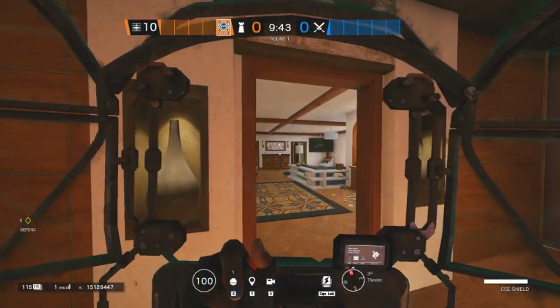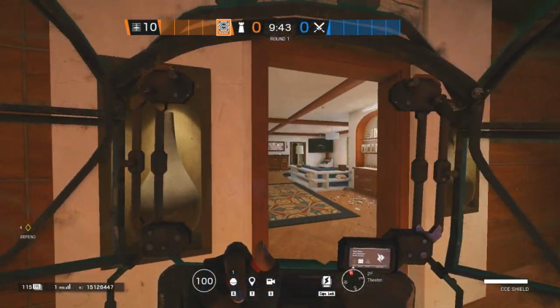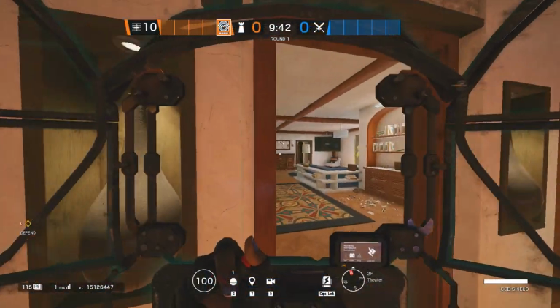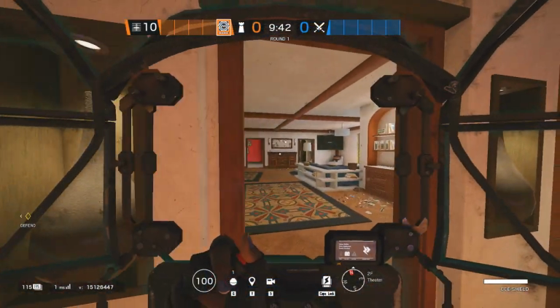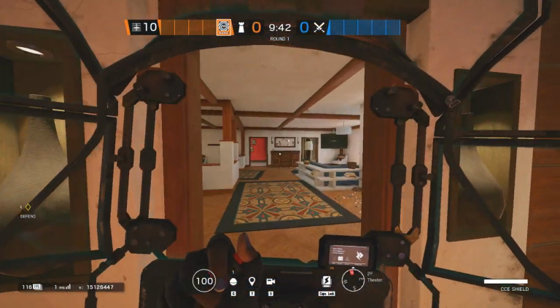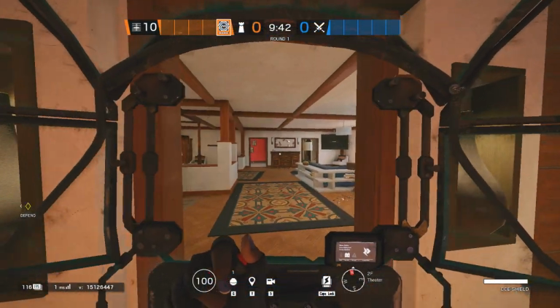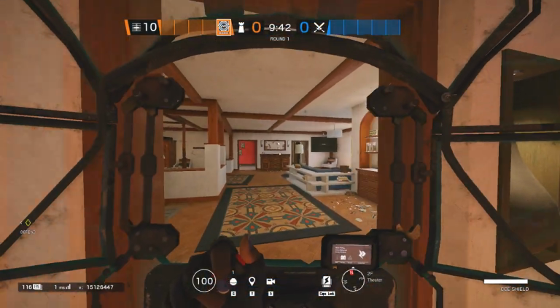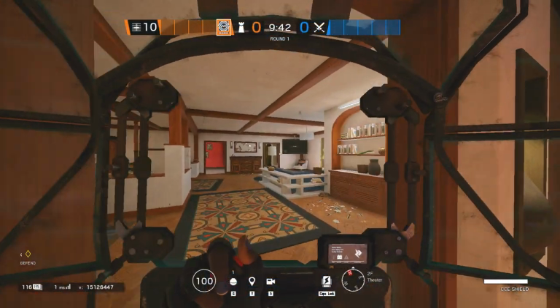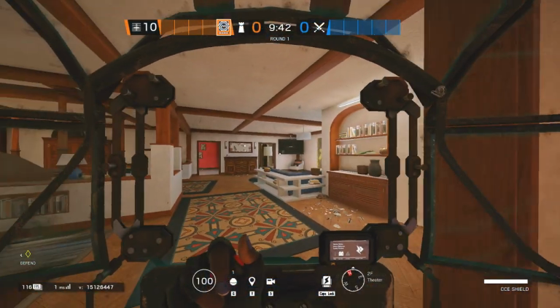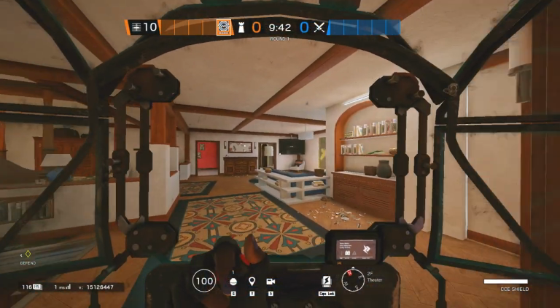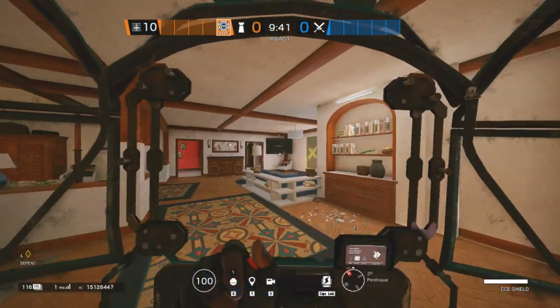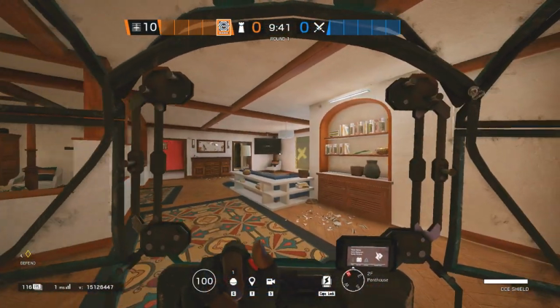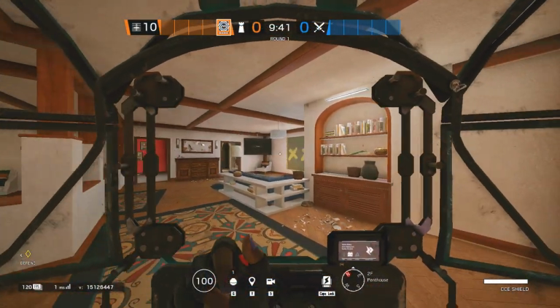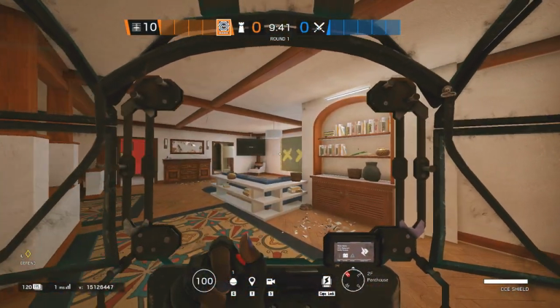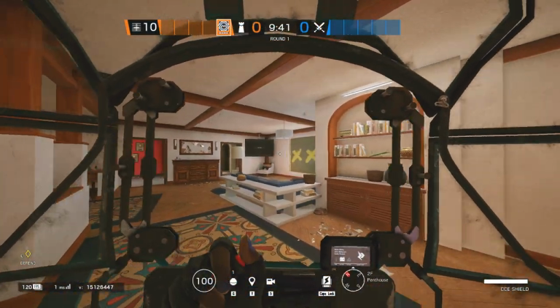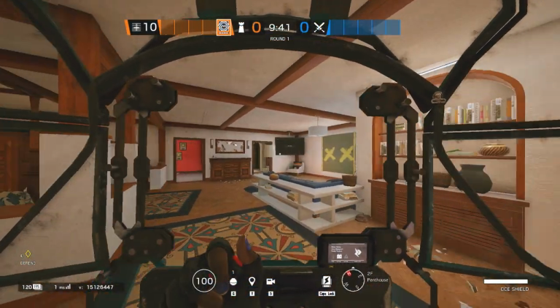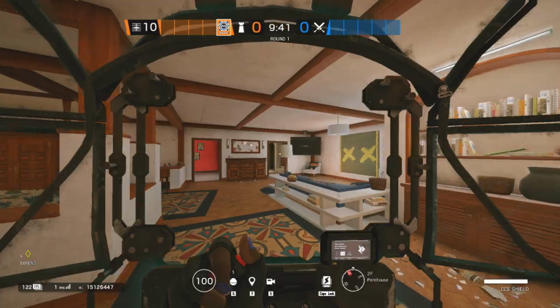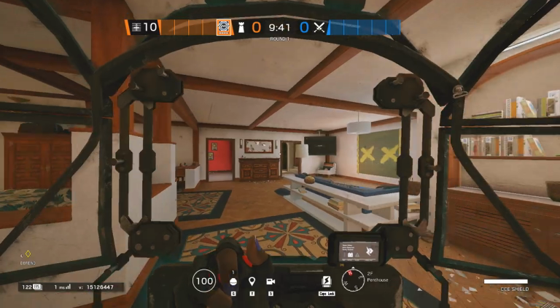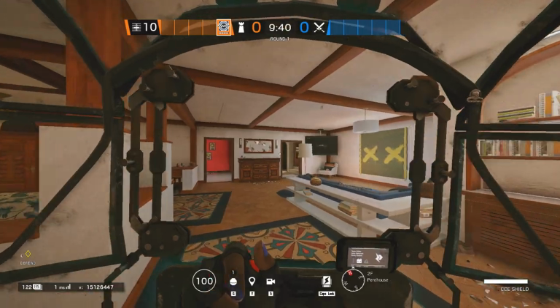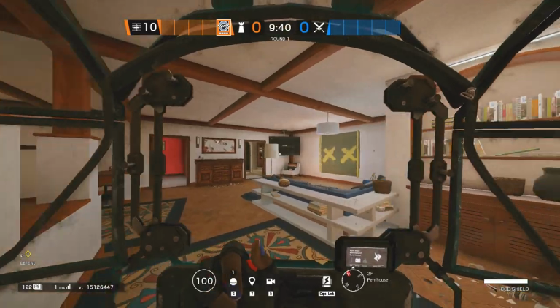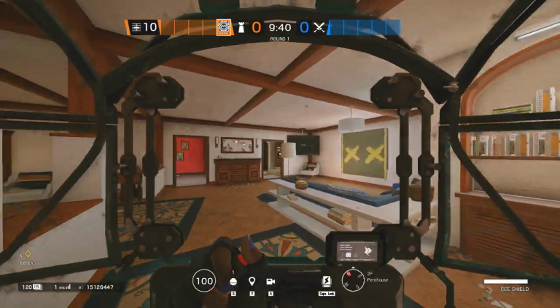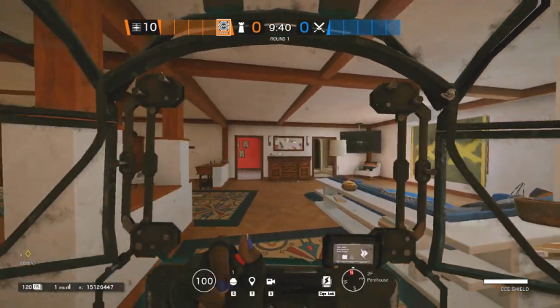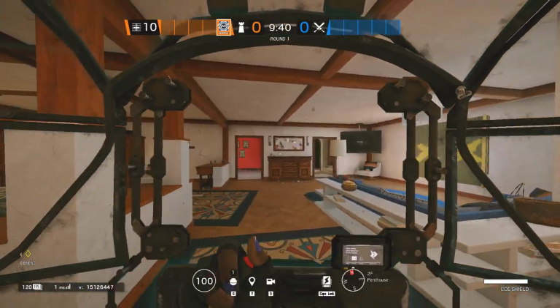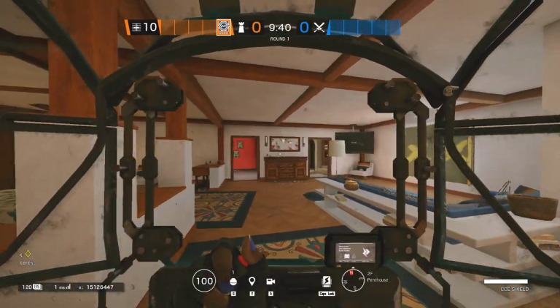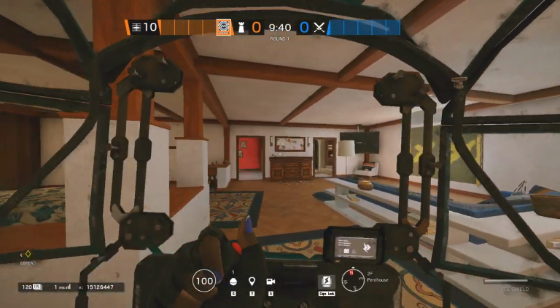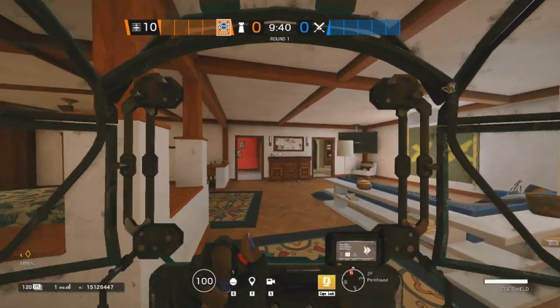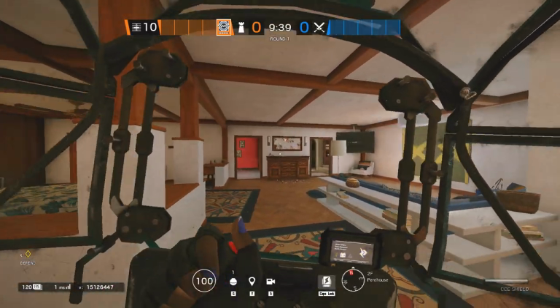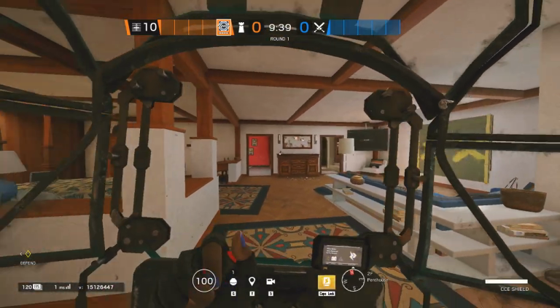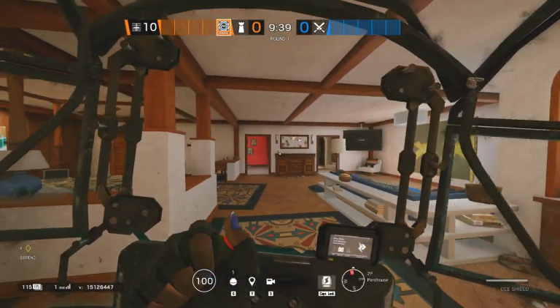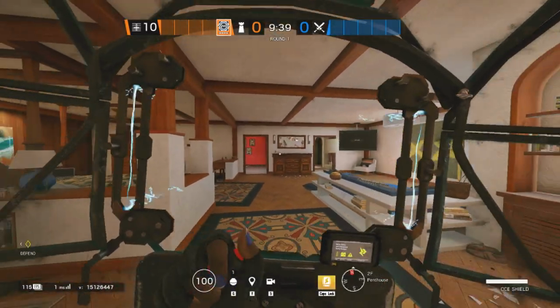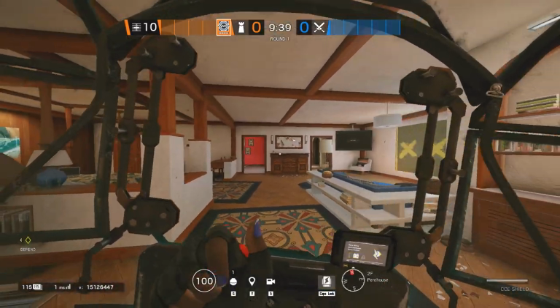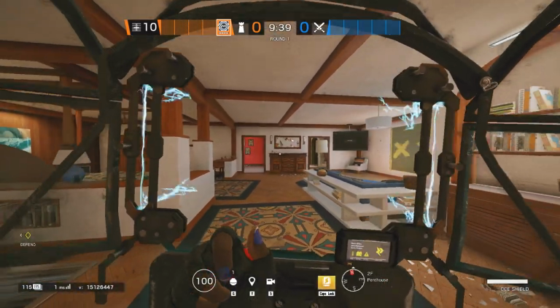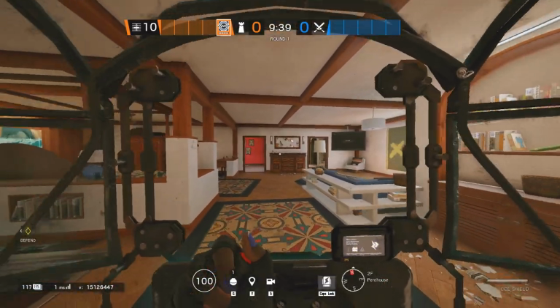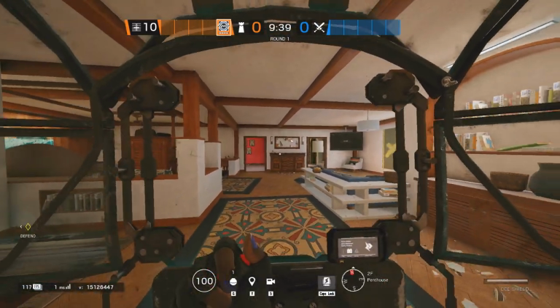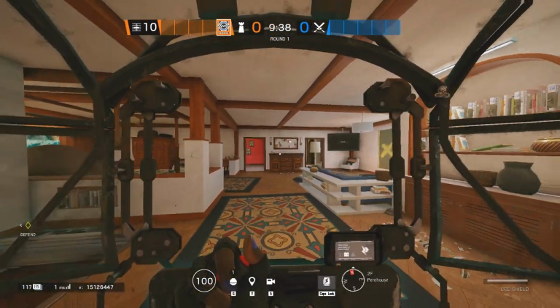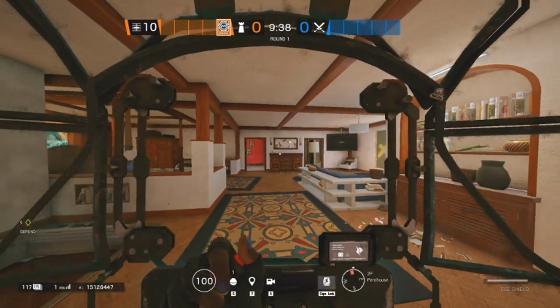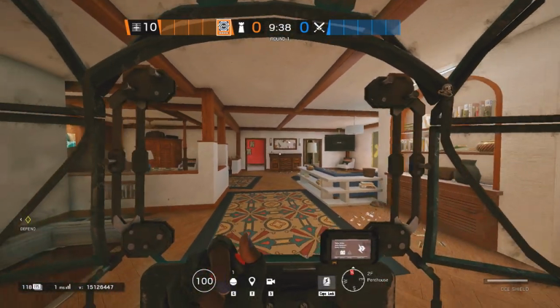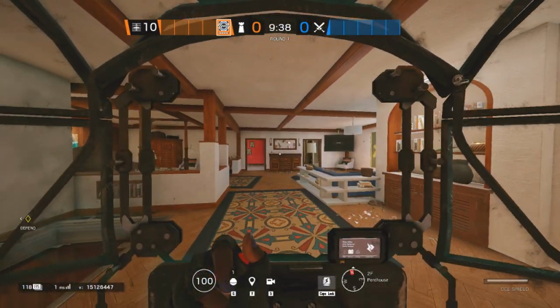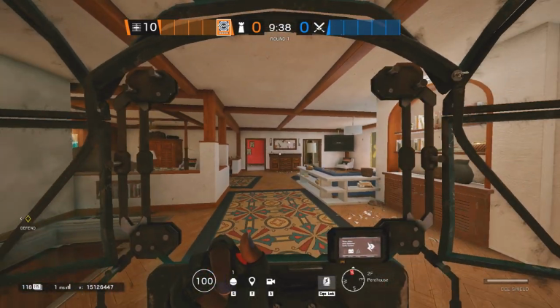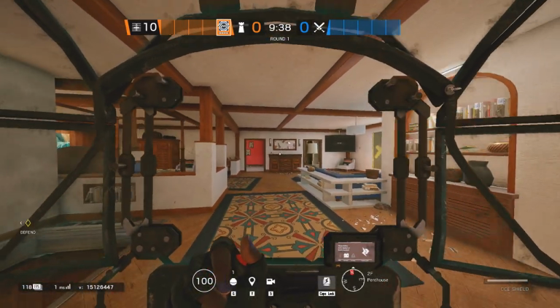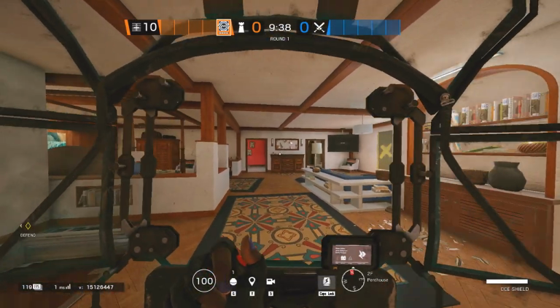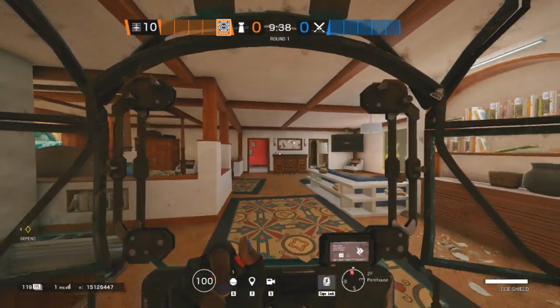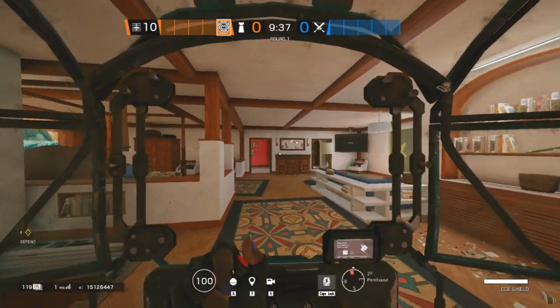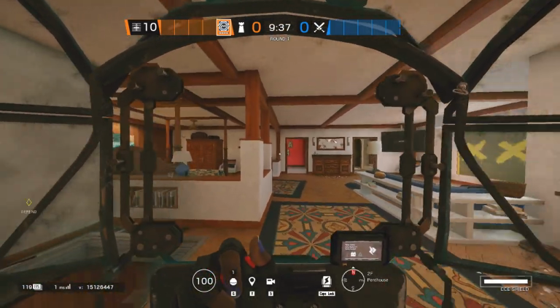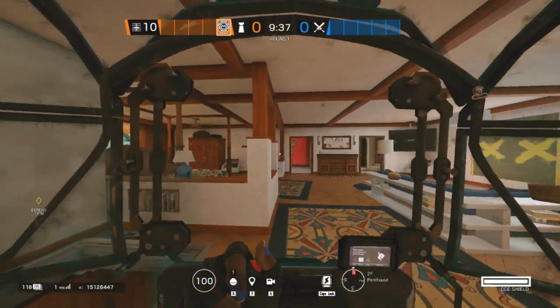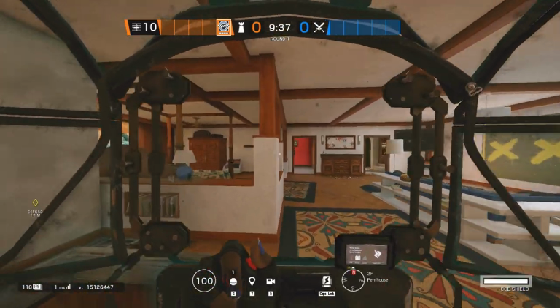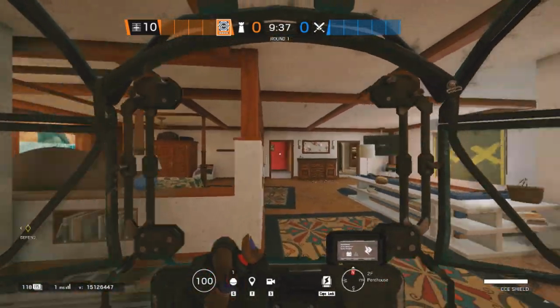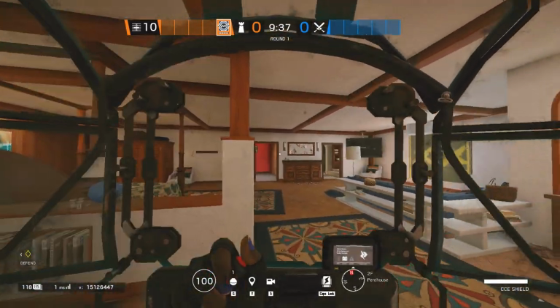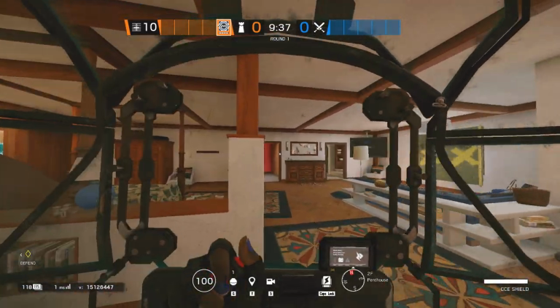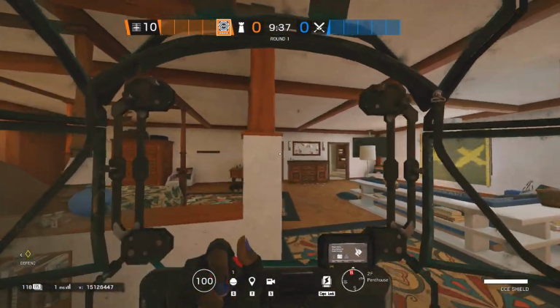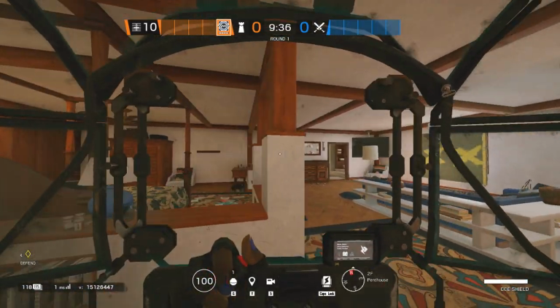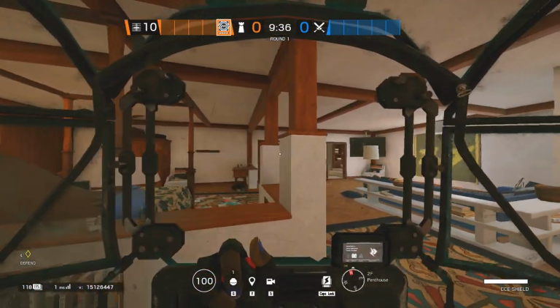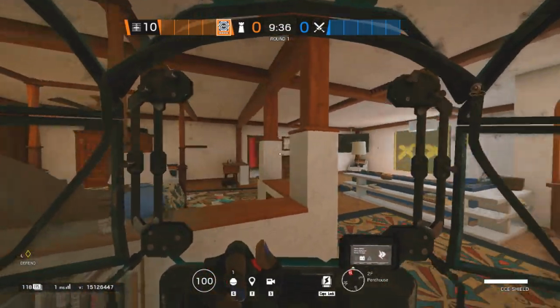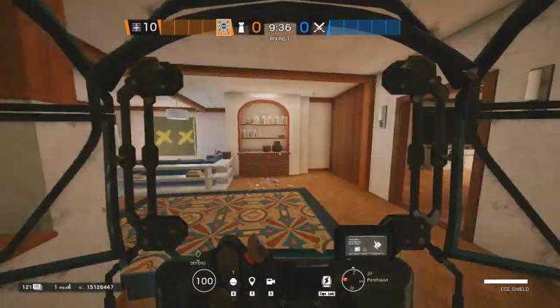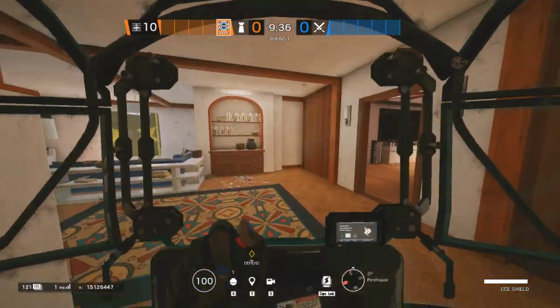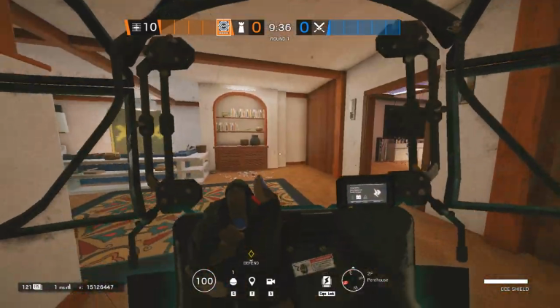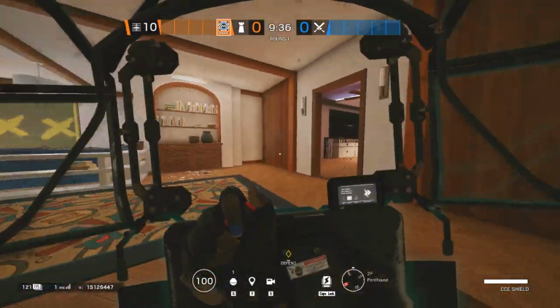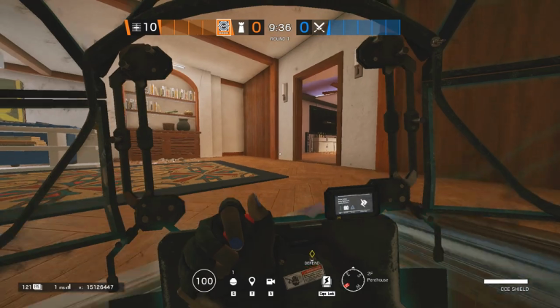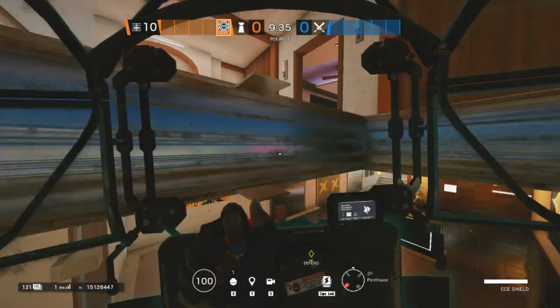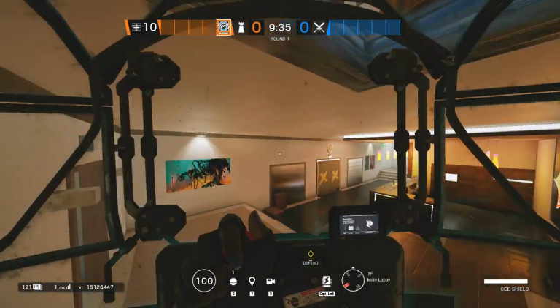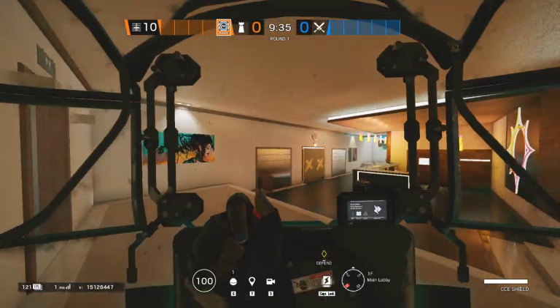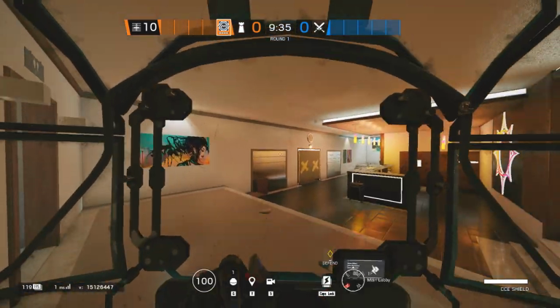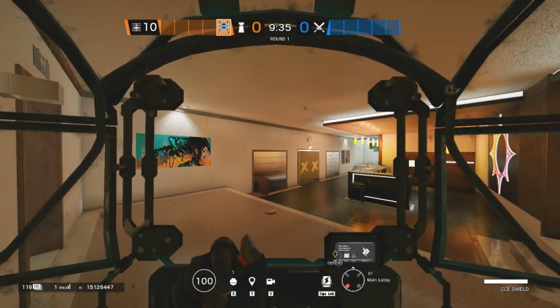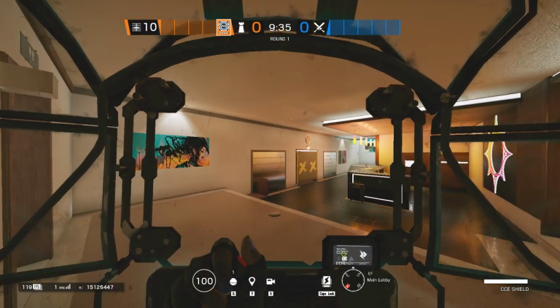Glass chat into Theatre and Penthouse when defending Kitchen and Service. Open up the Penthouse hedge so she can safely drop to the Lobby.